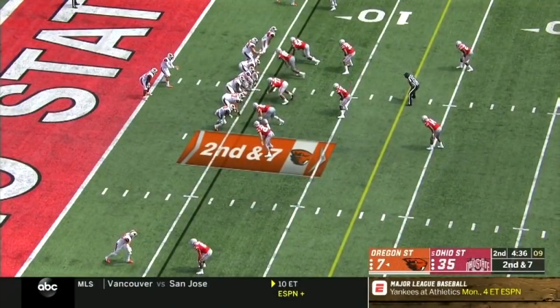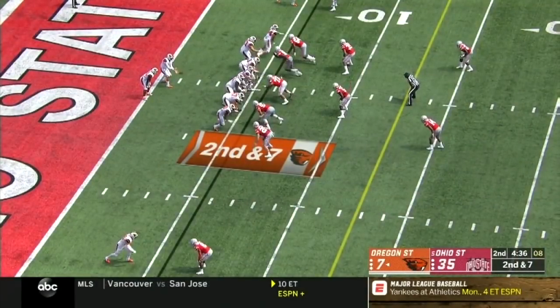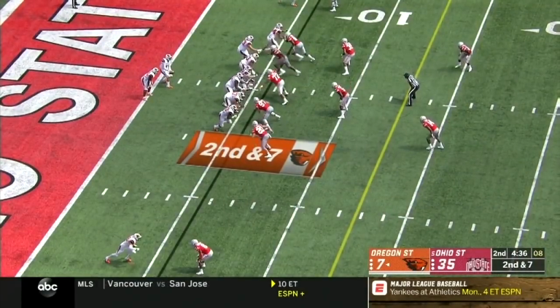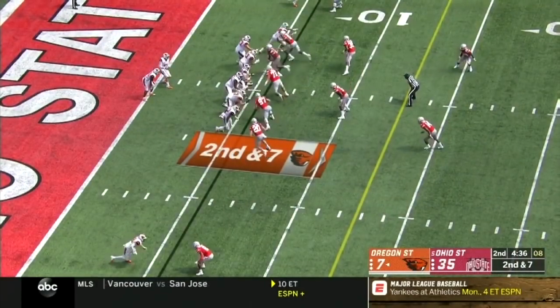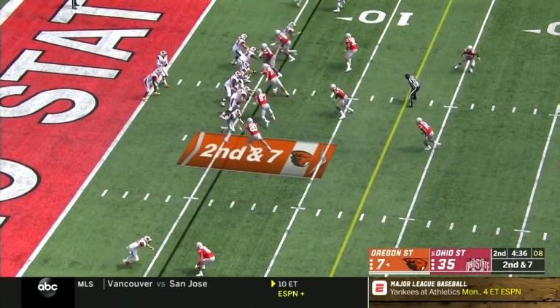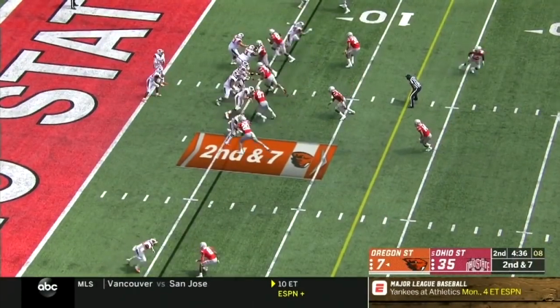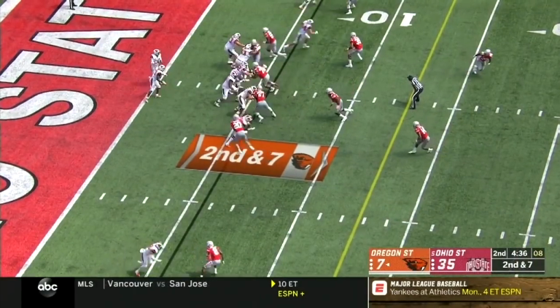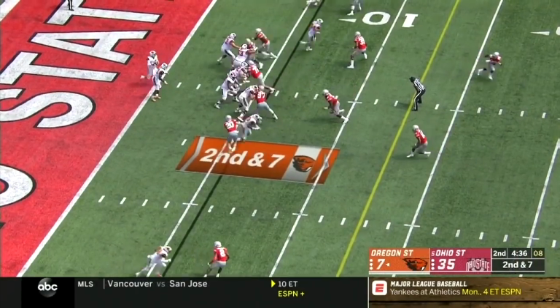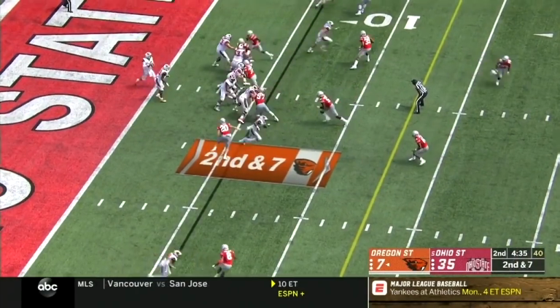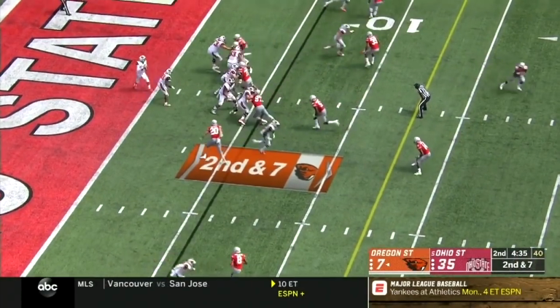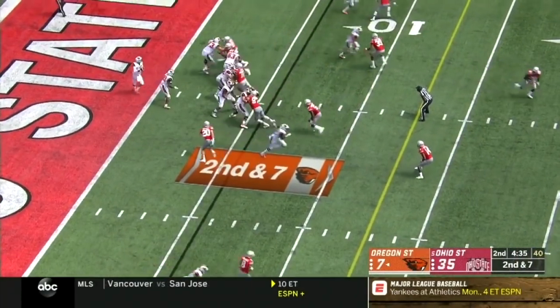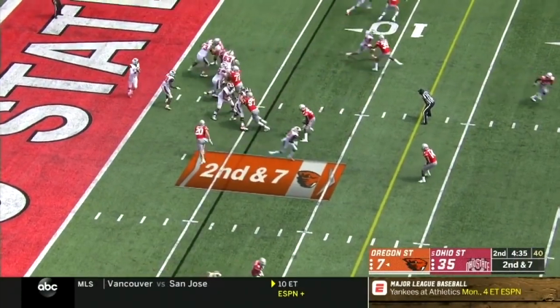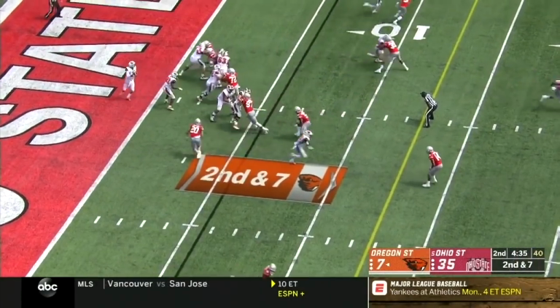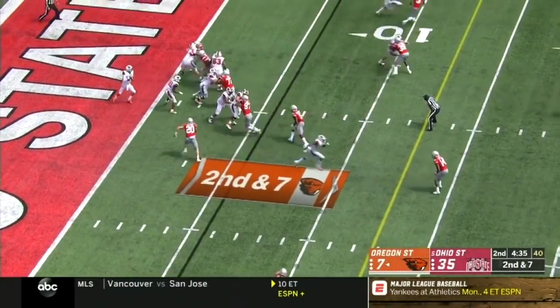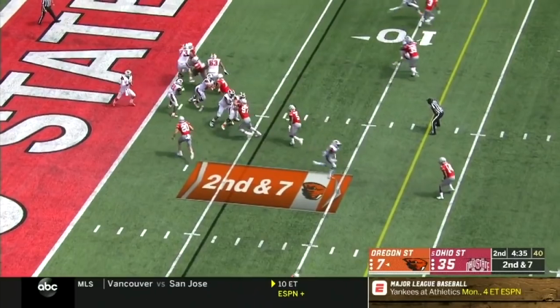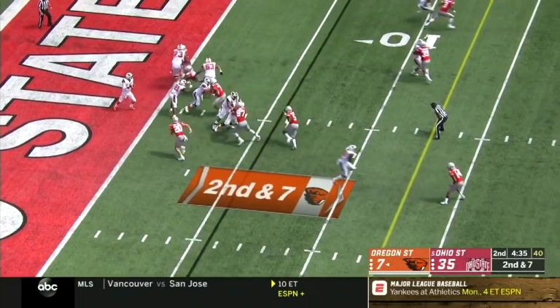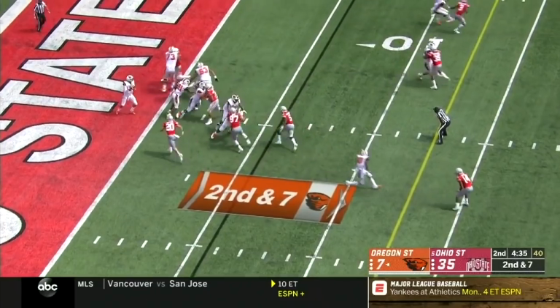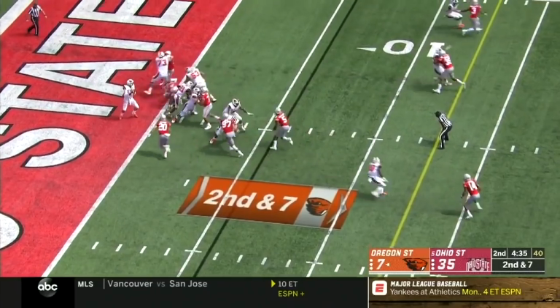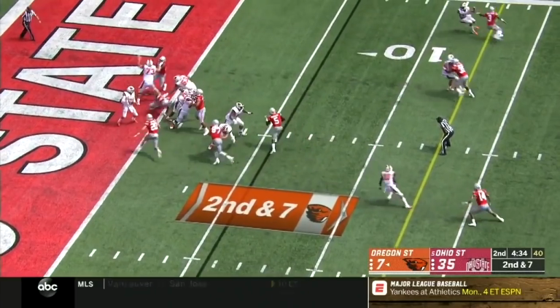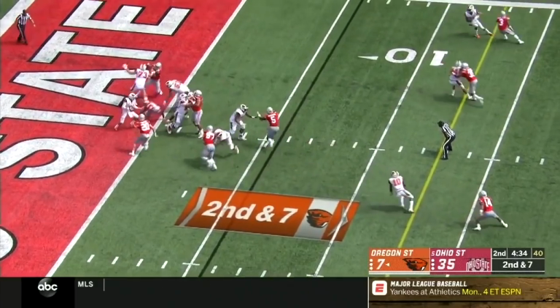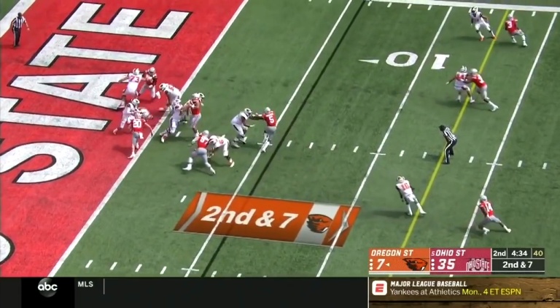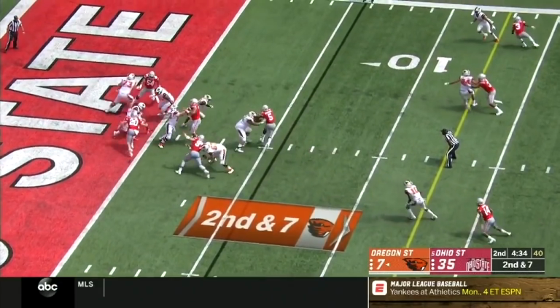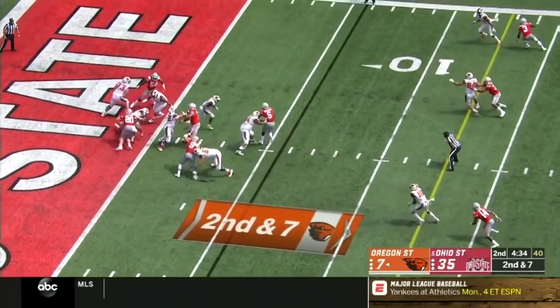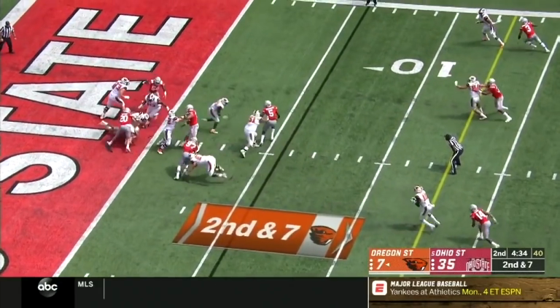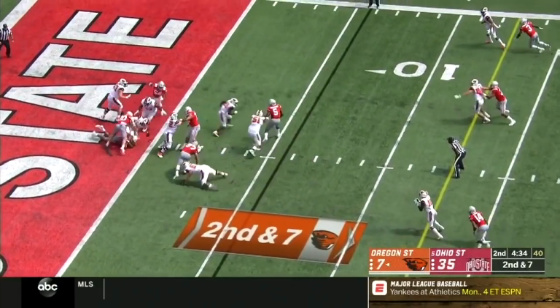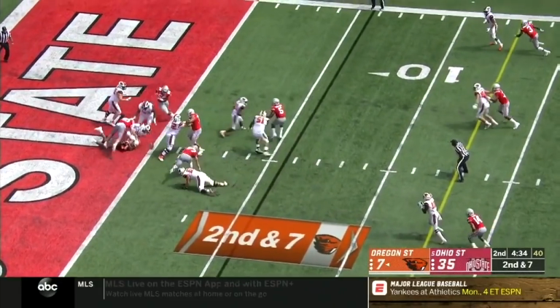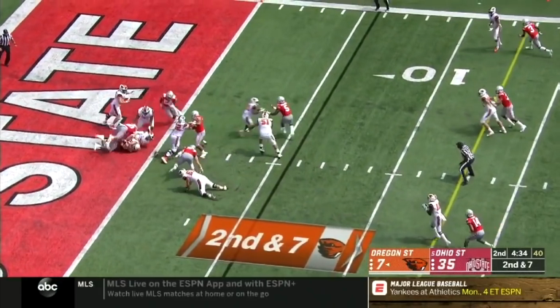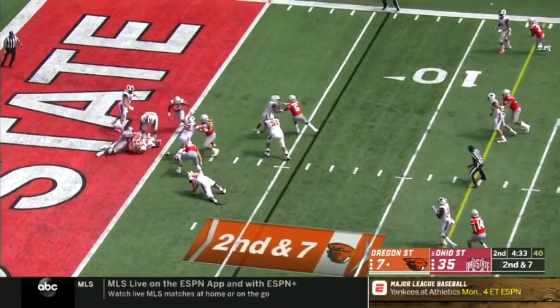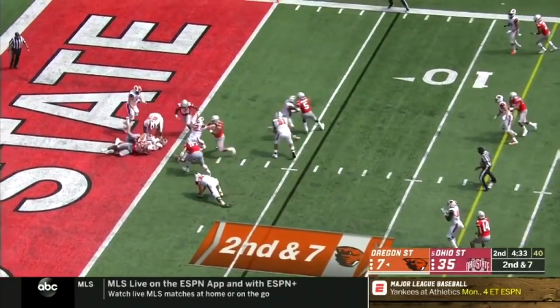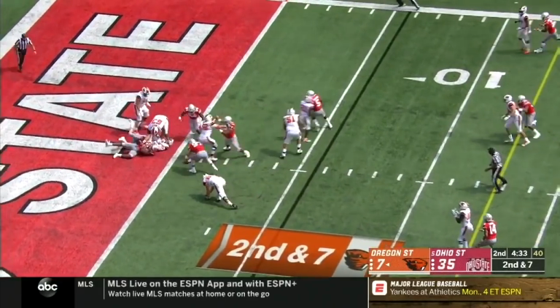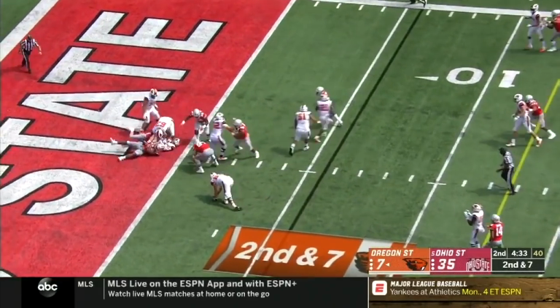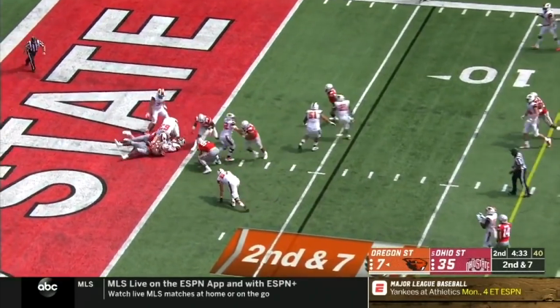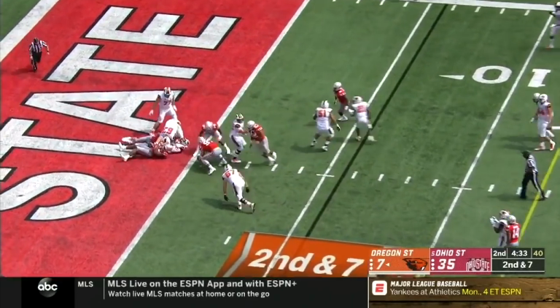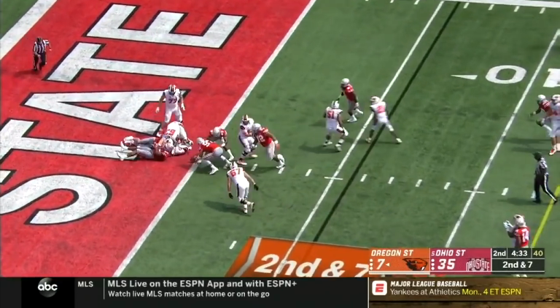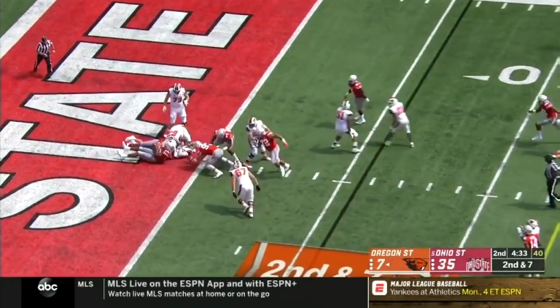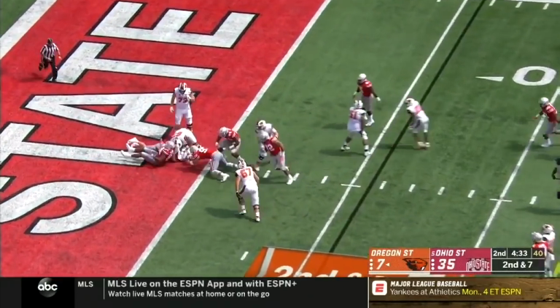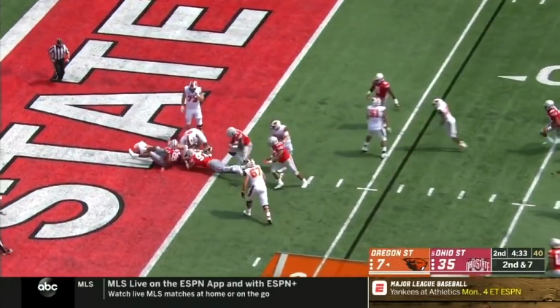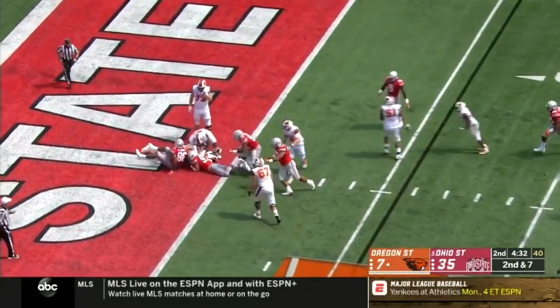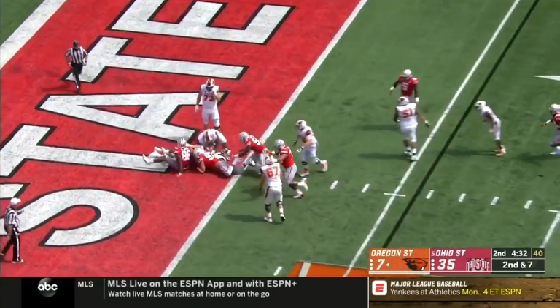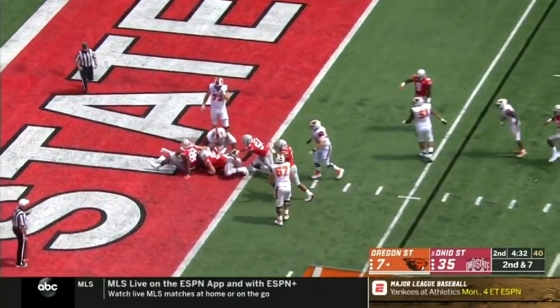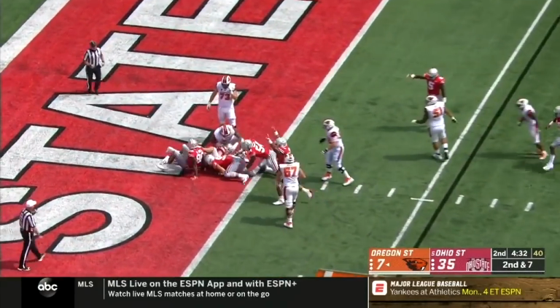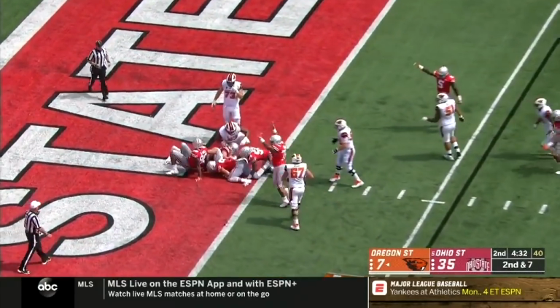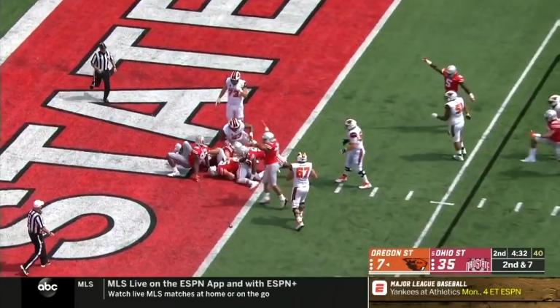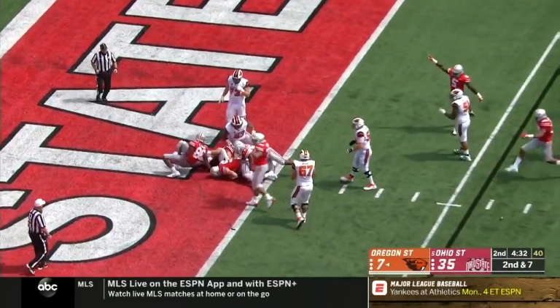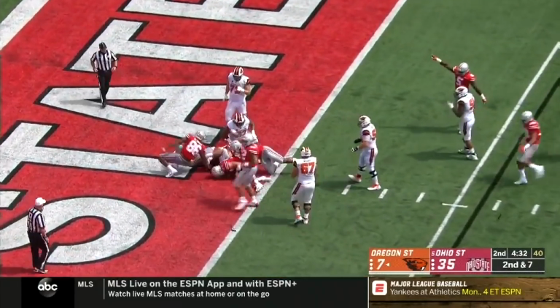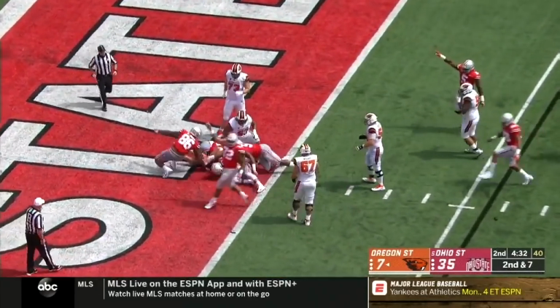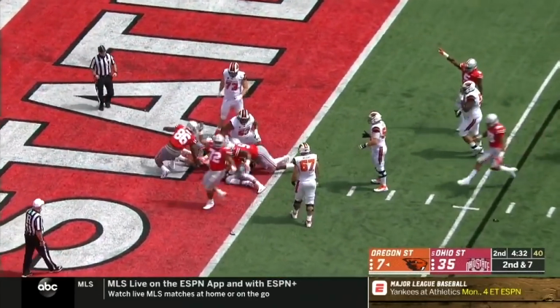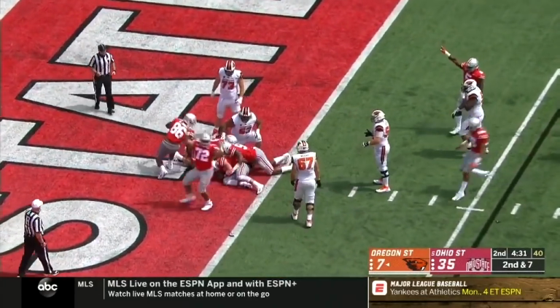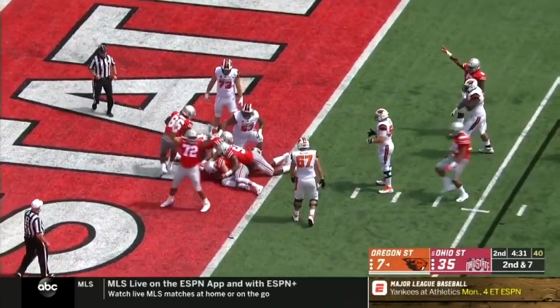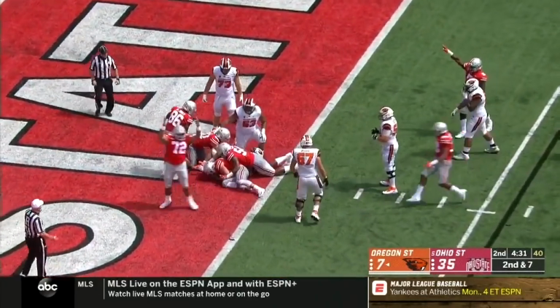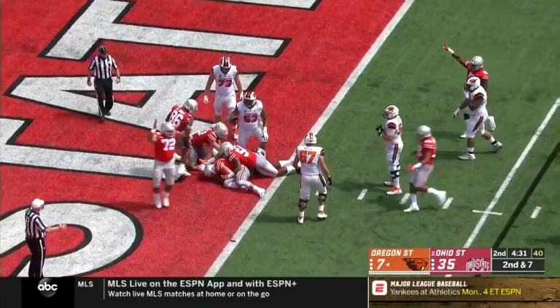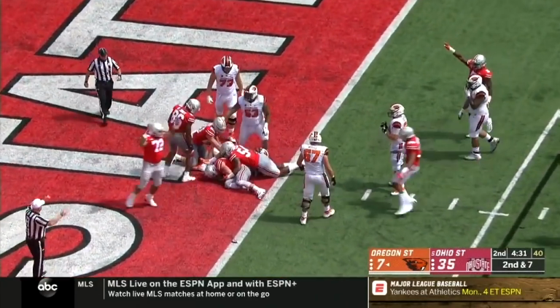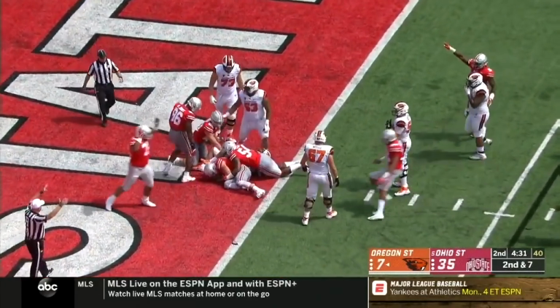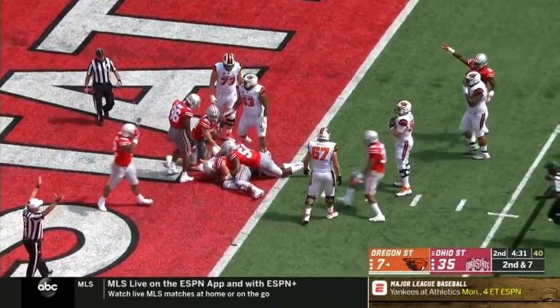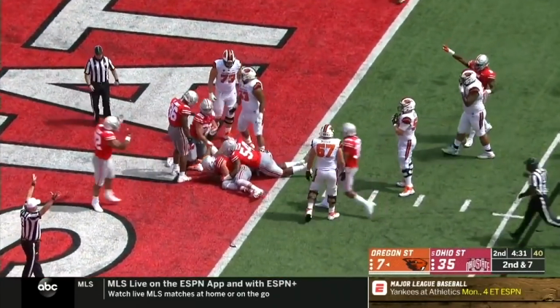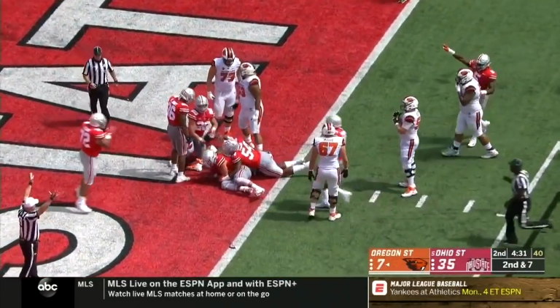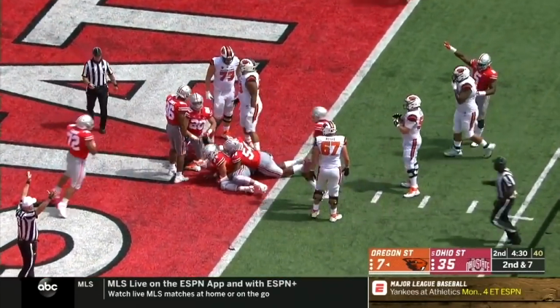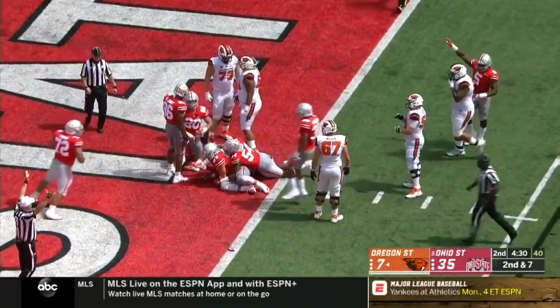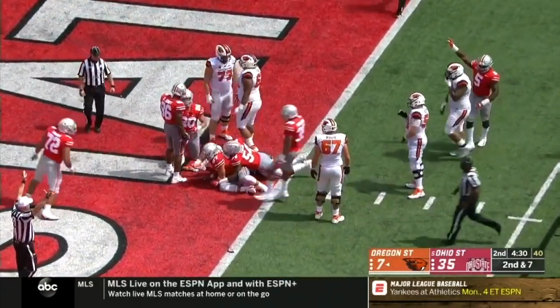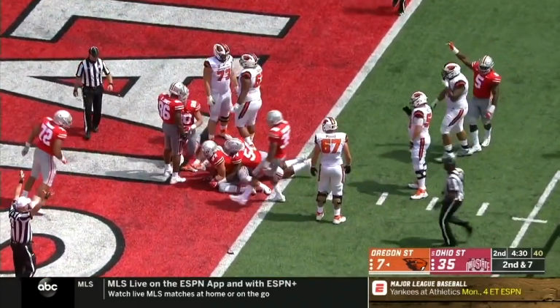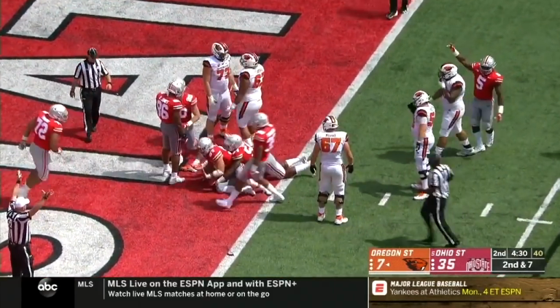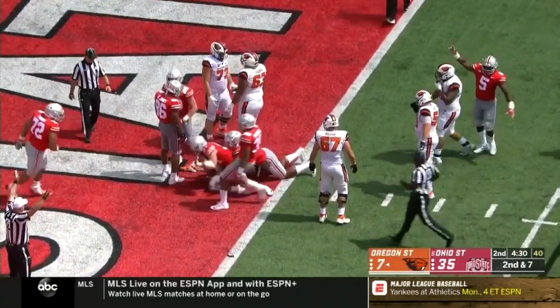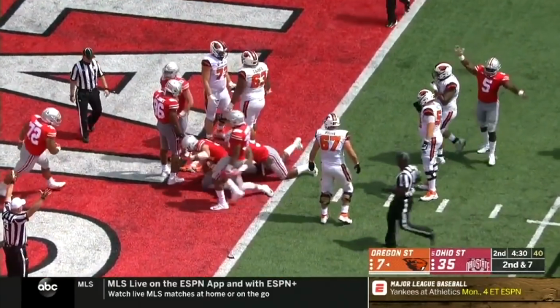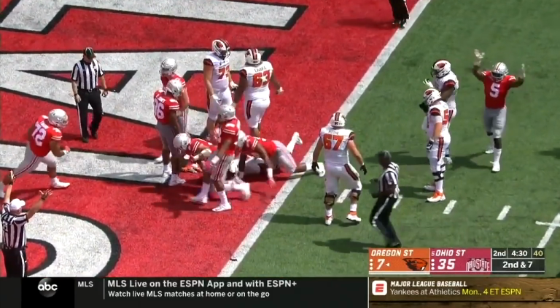Second down and seven. Blau loses the ball. Picked up by Bosa. Touchdown, Ohio State!